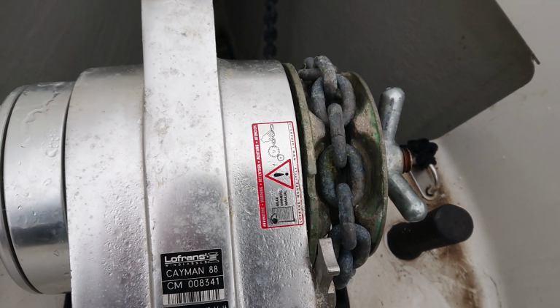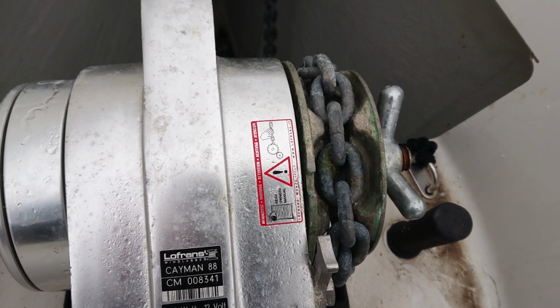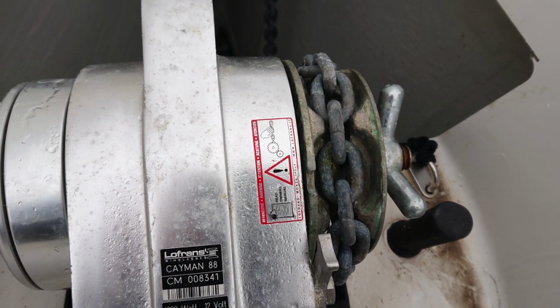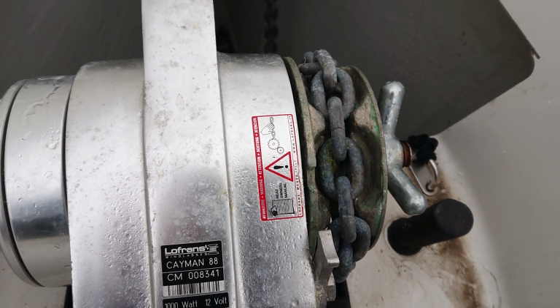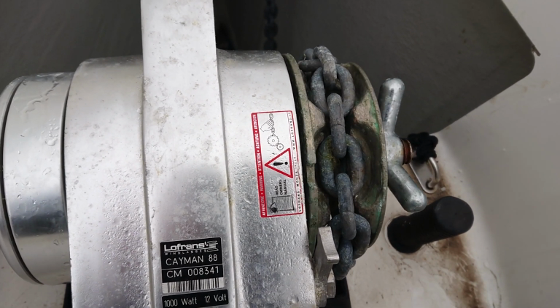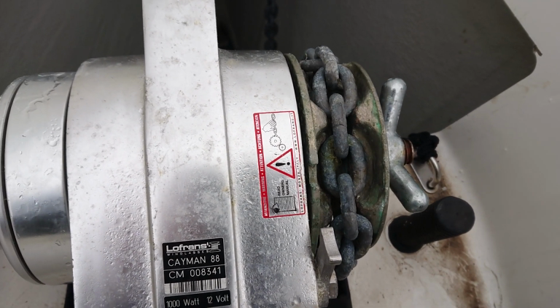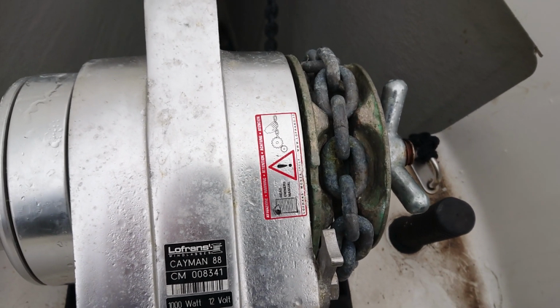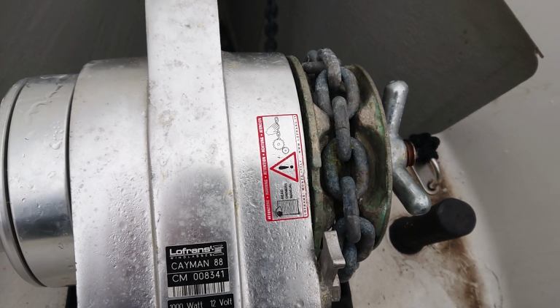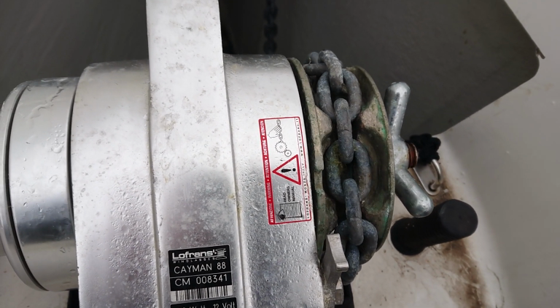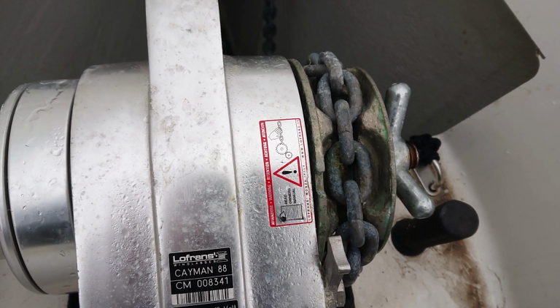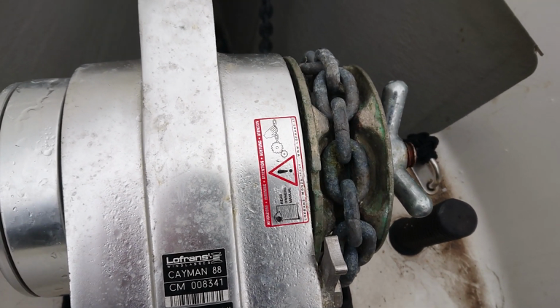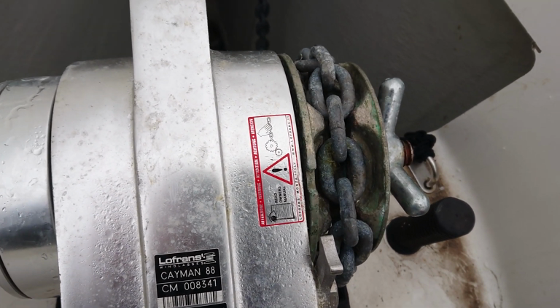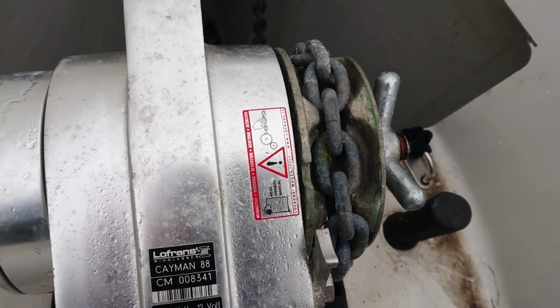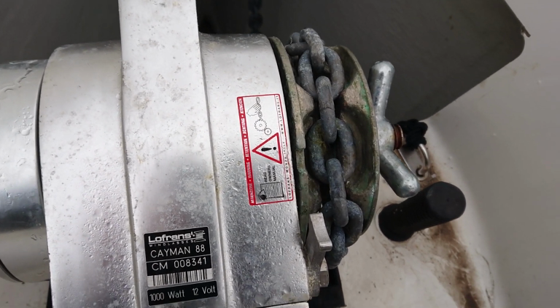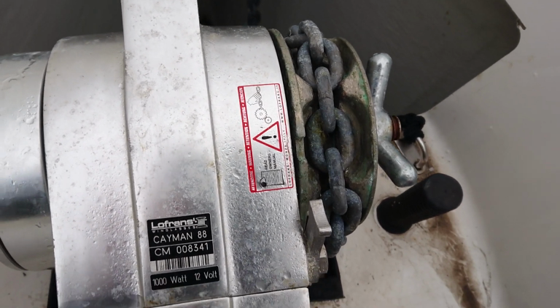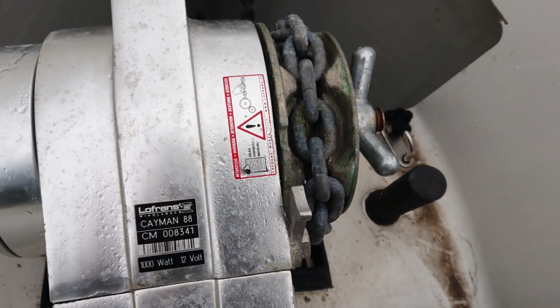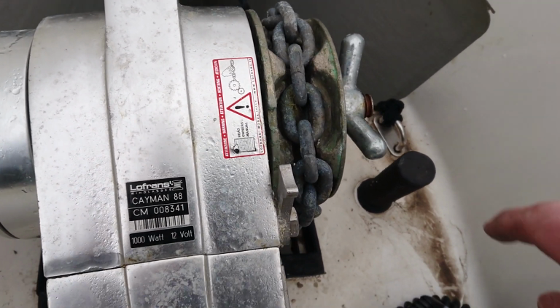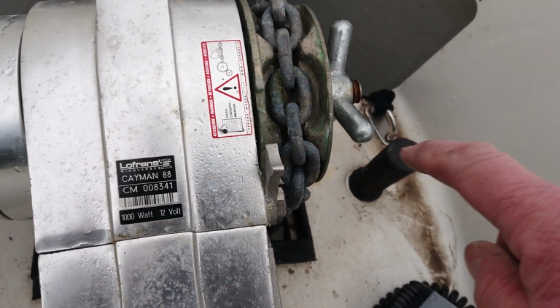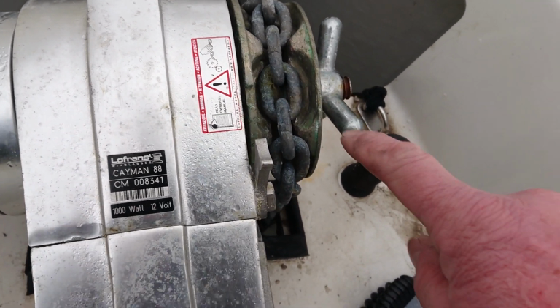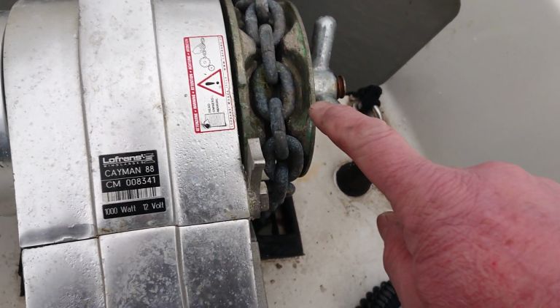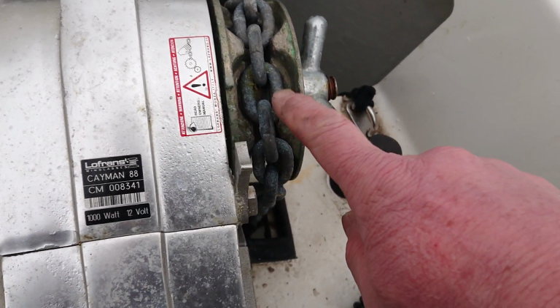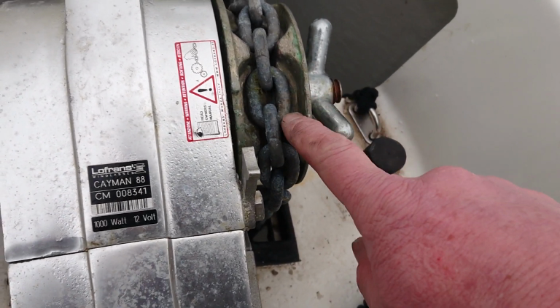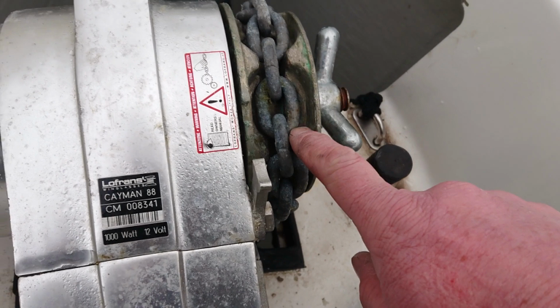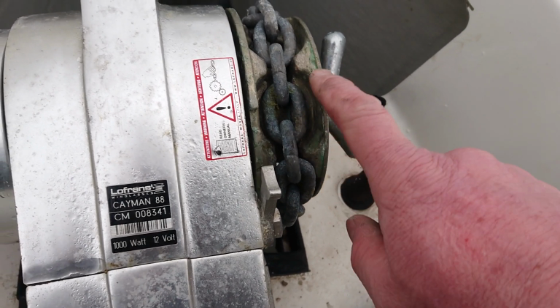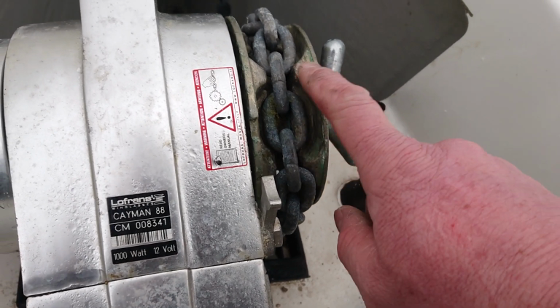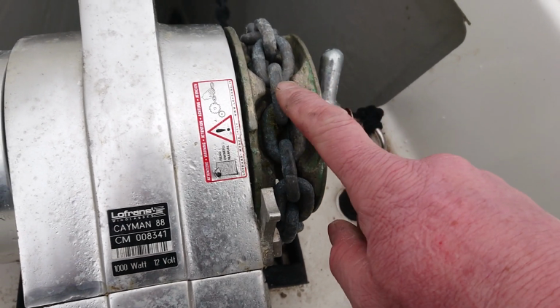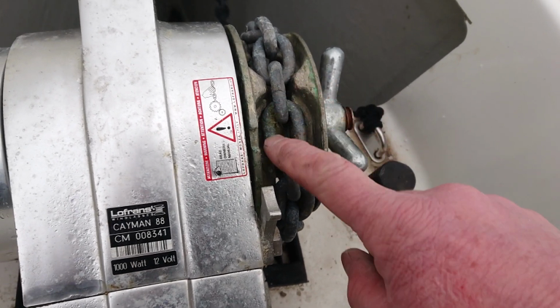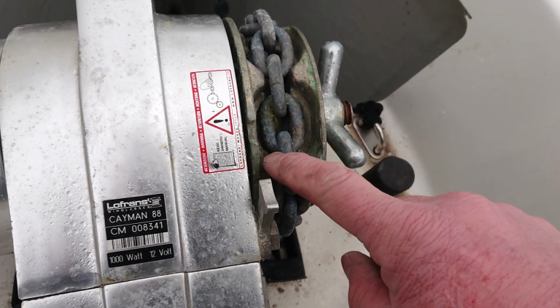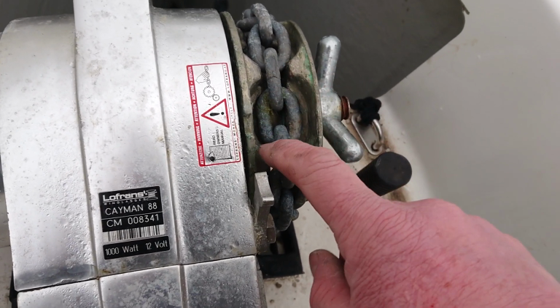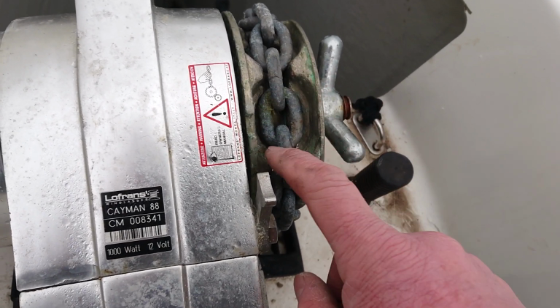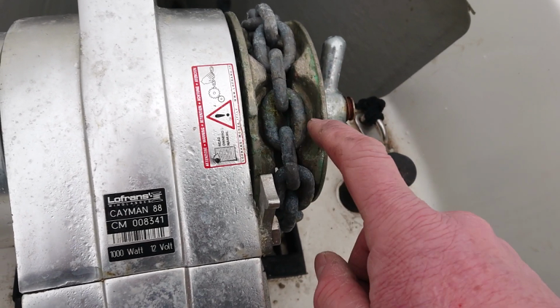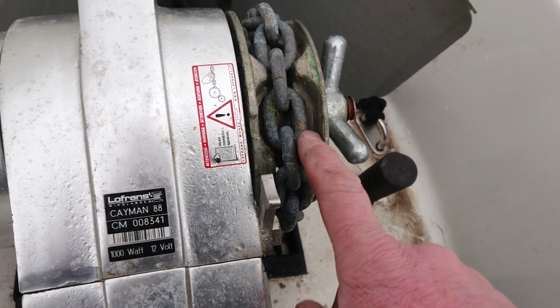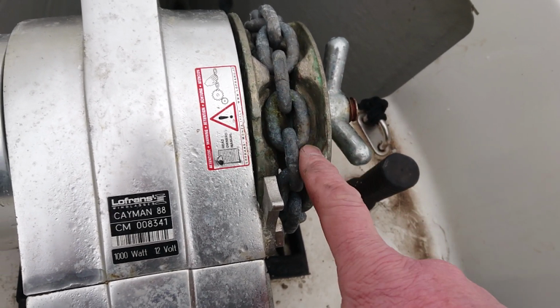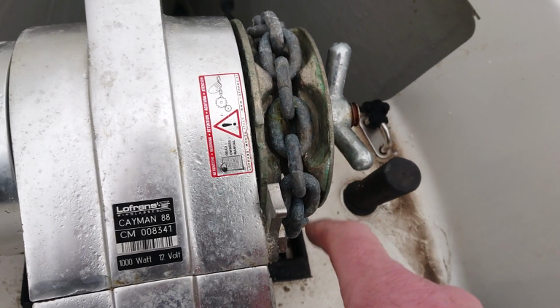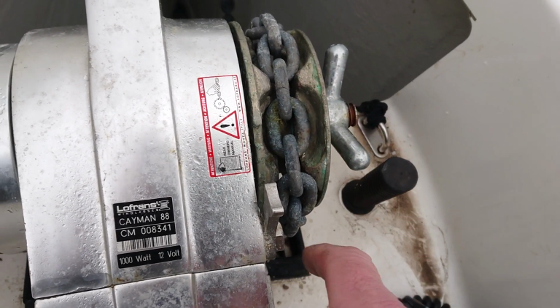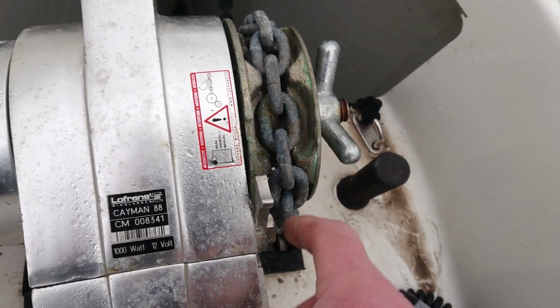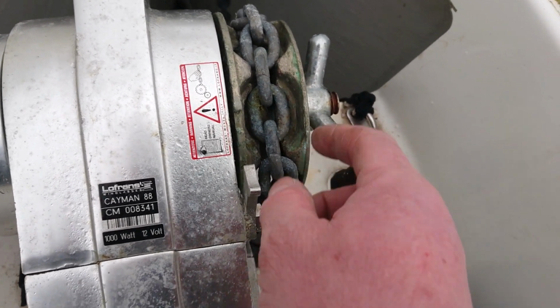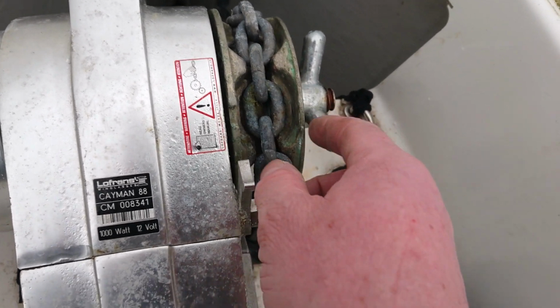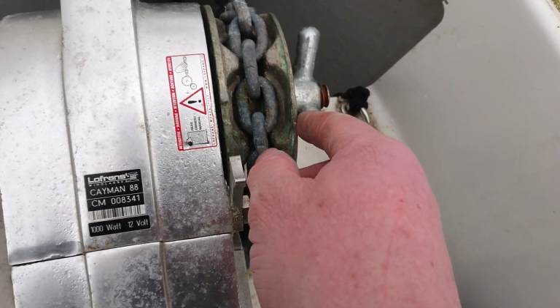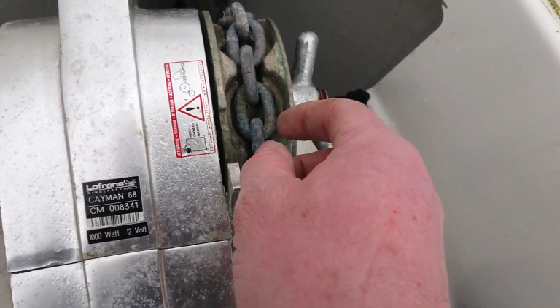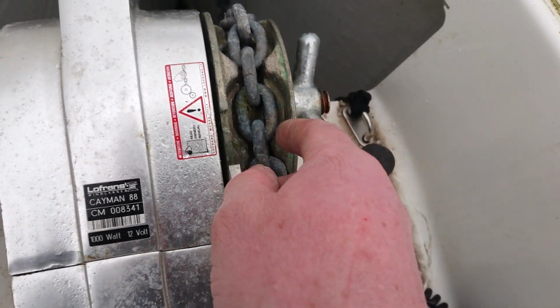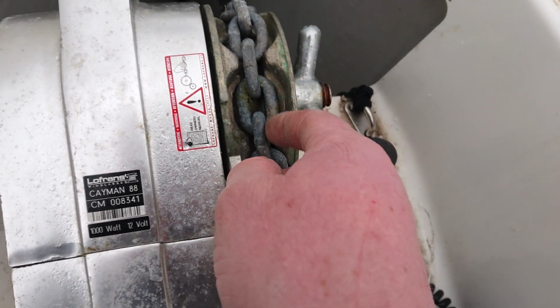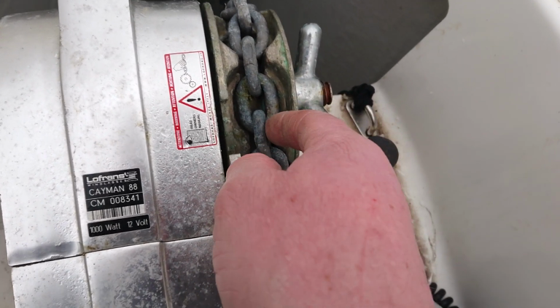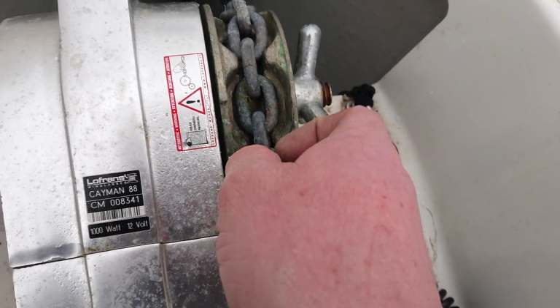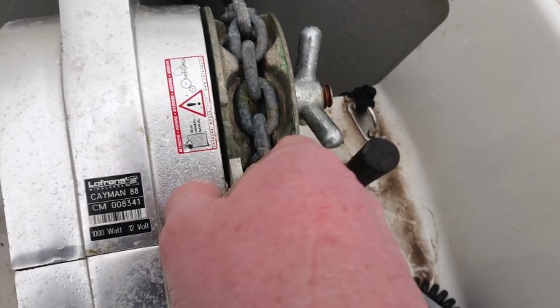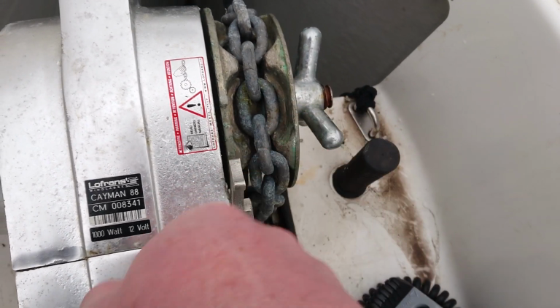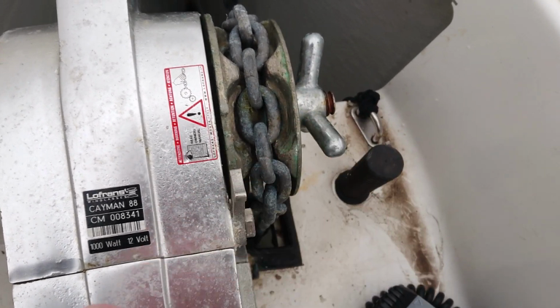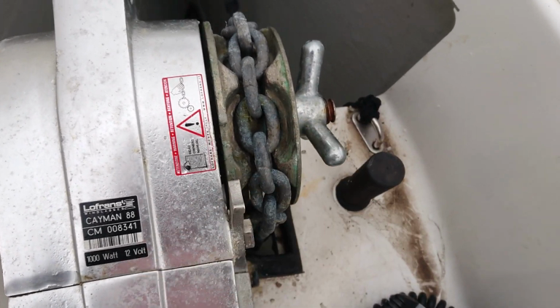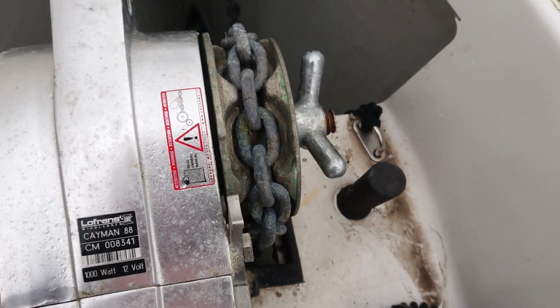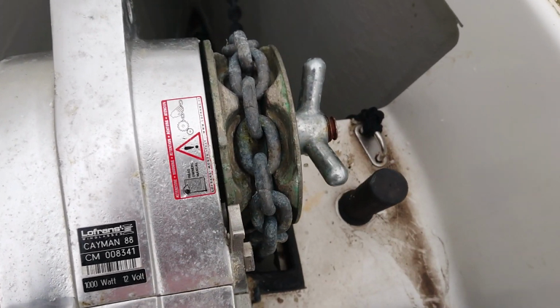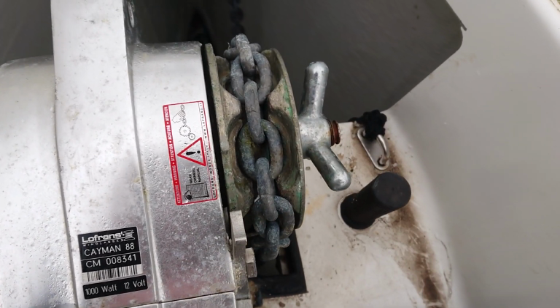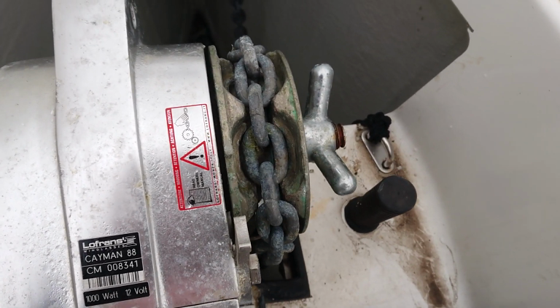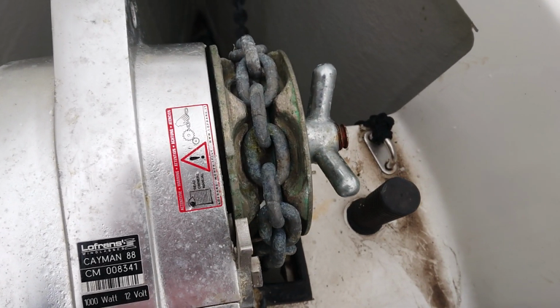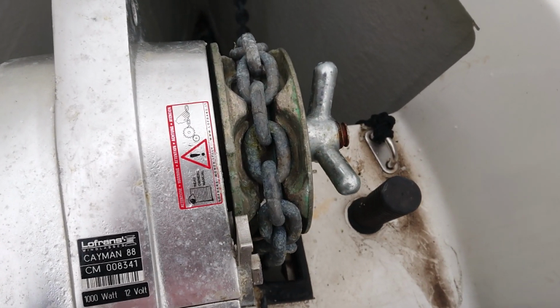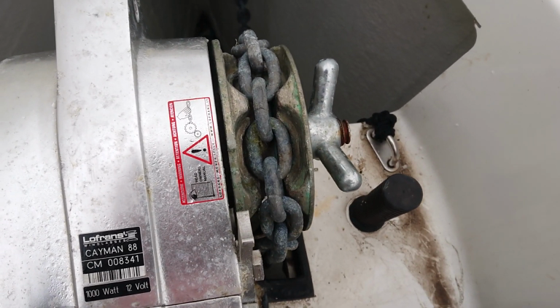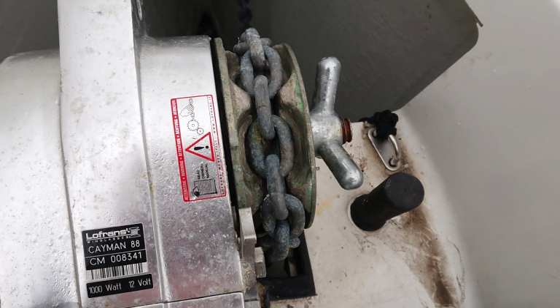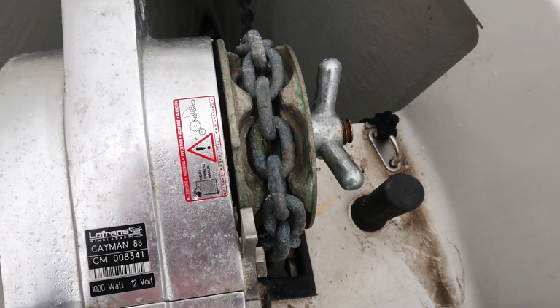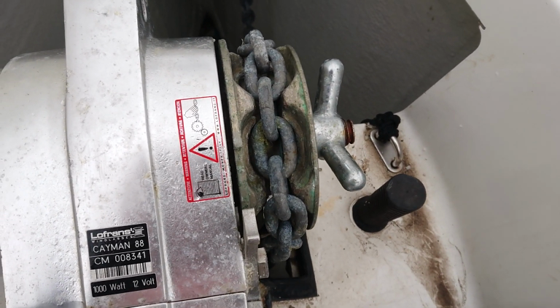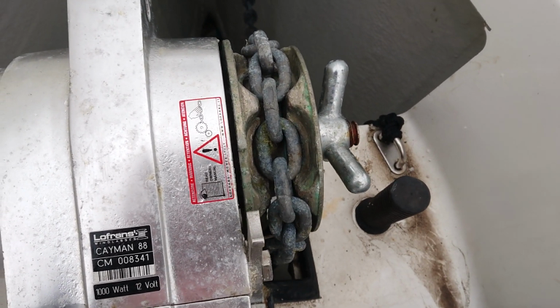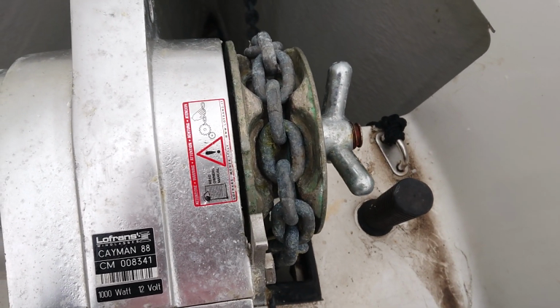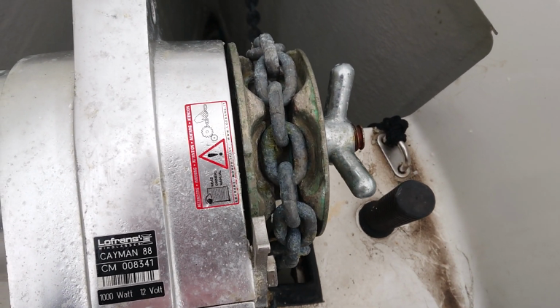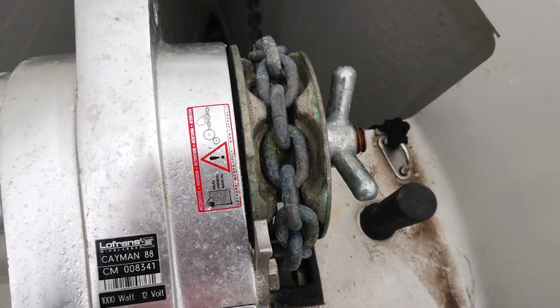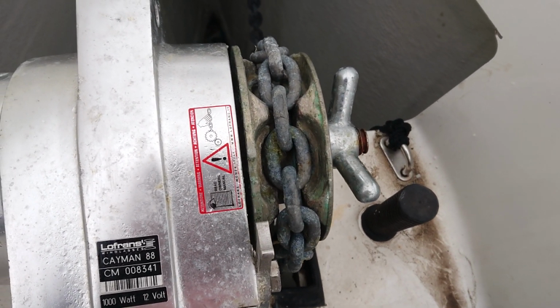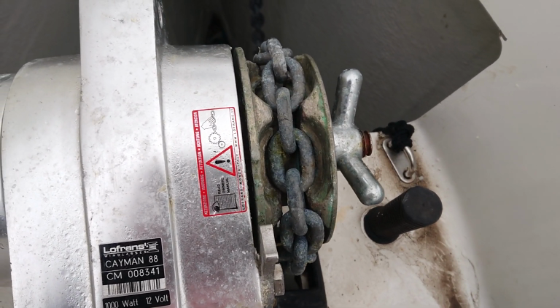So it needs a complete new chain run, which is probably a 10mm chain rather than the current 8mm chain that's in there.